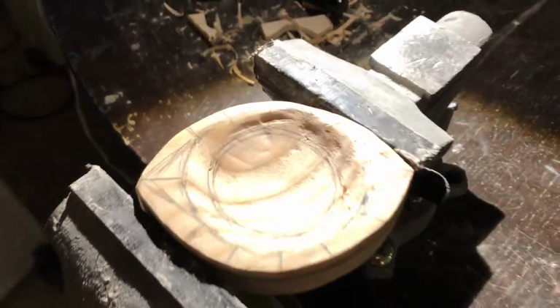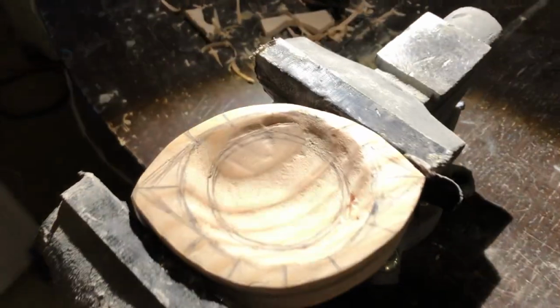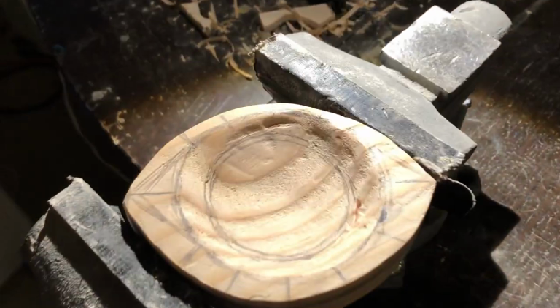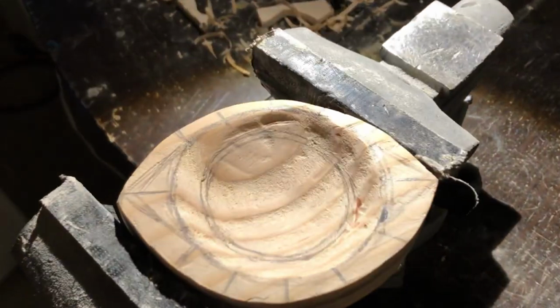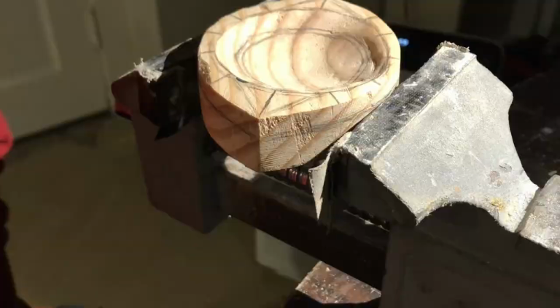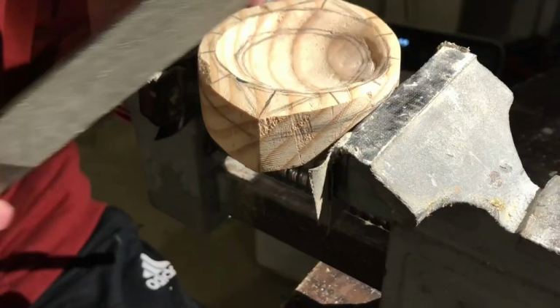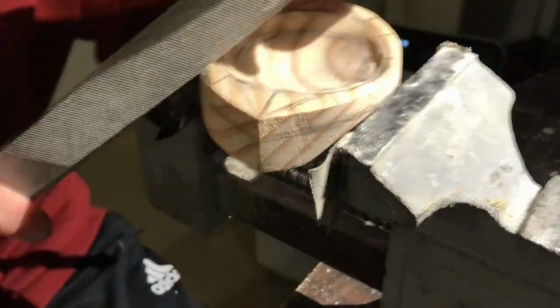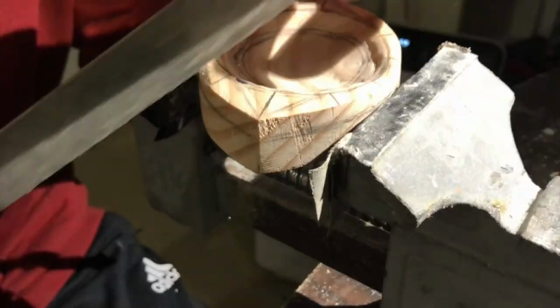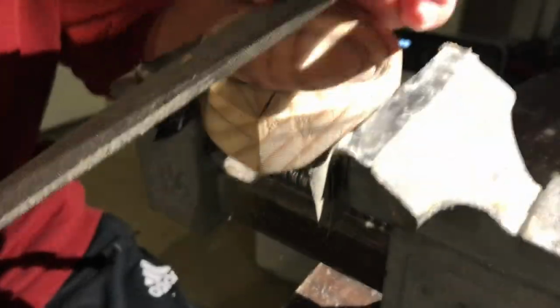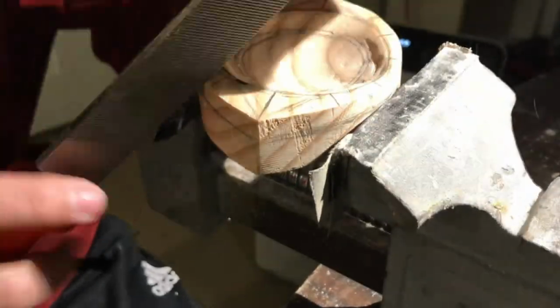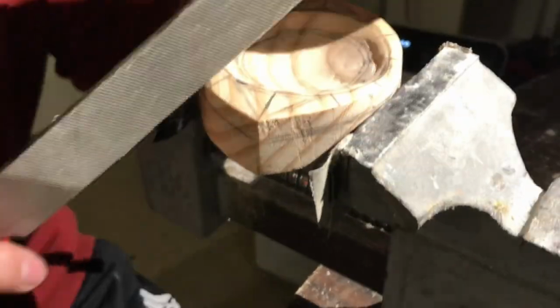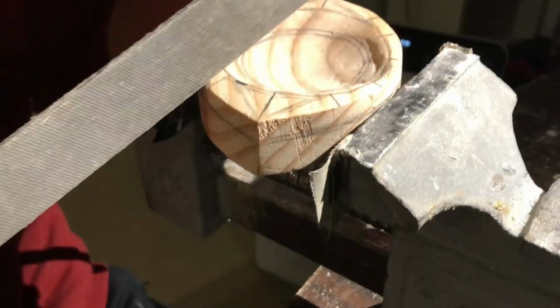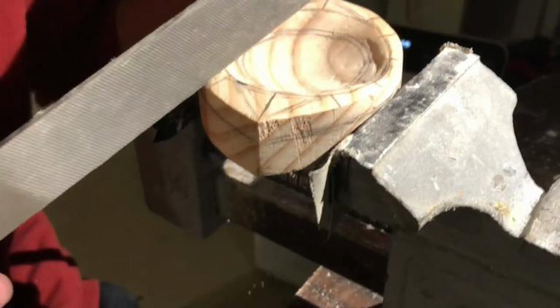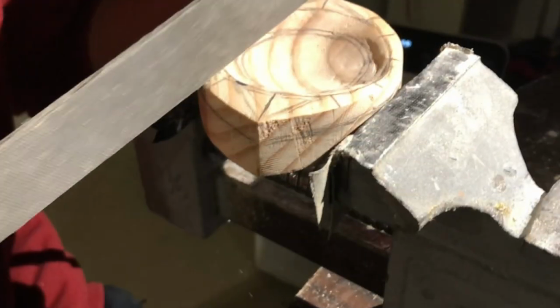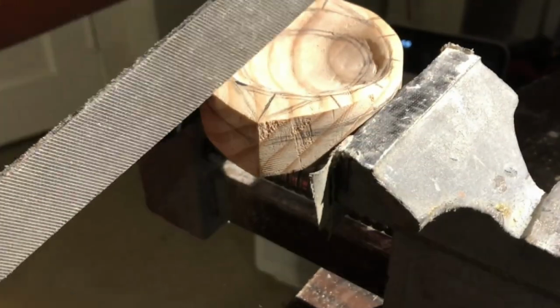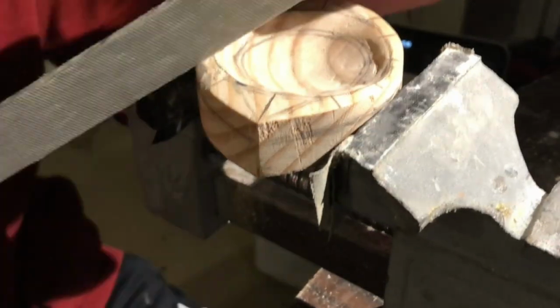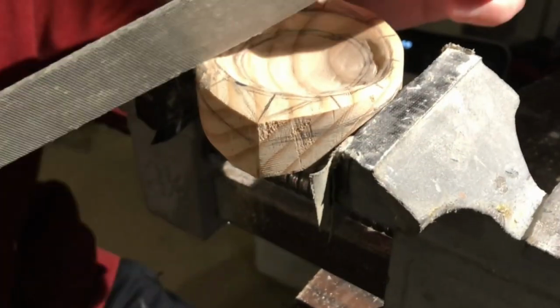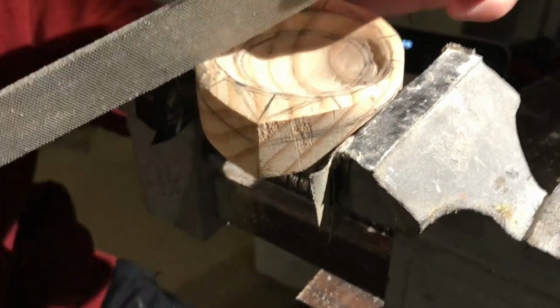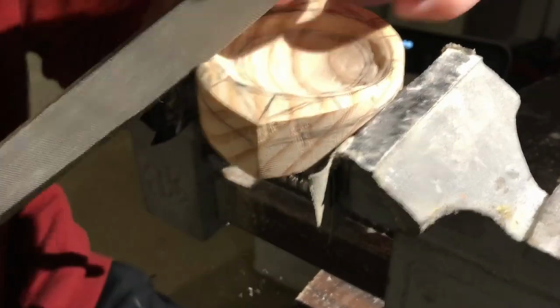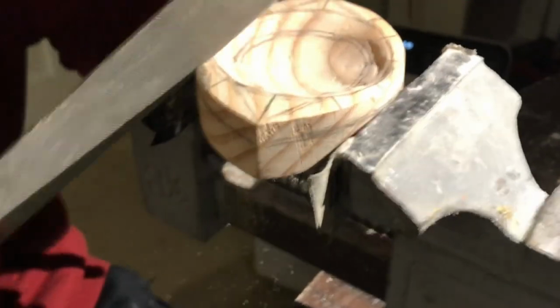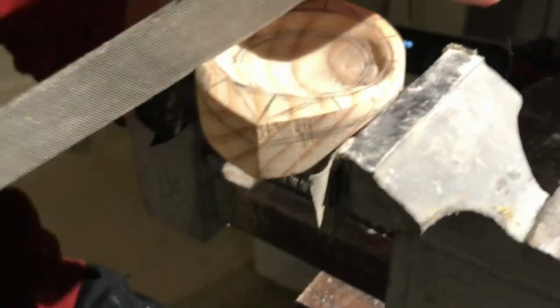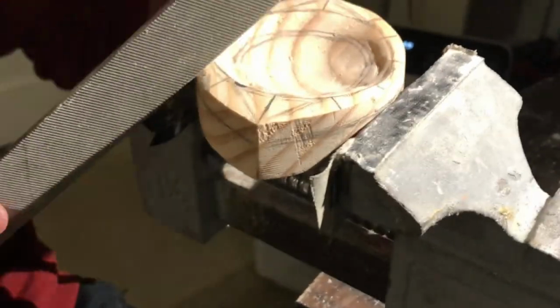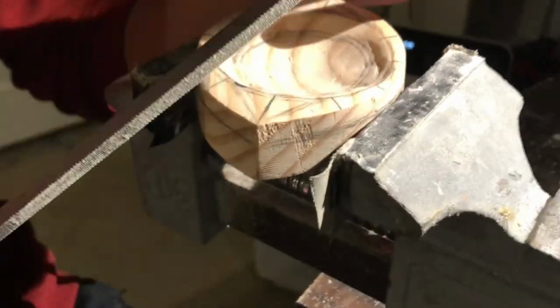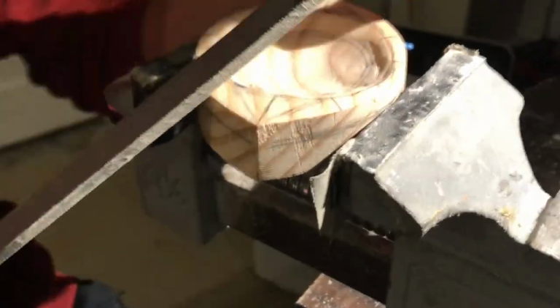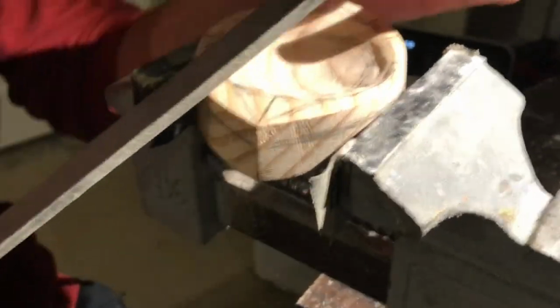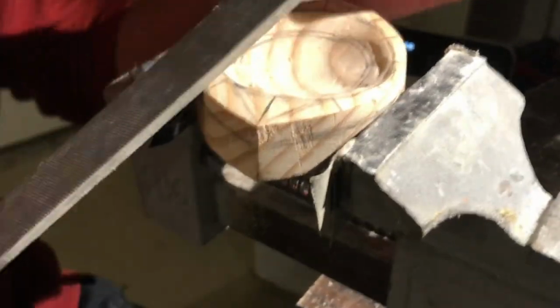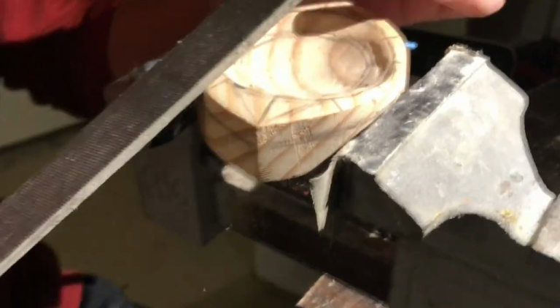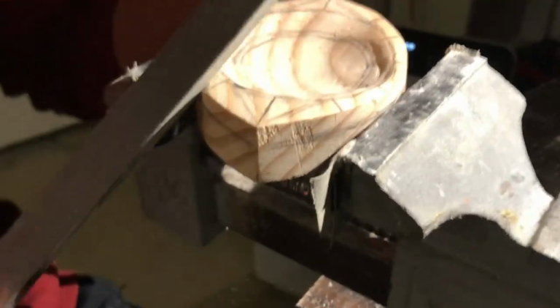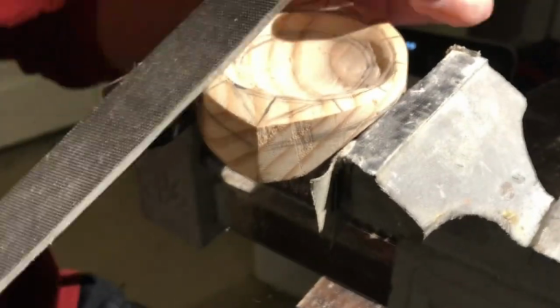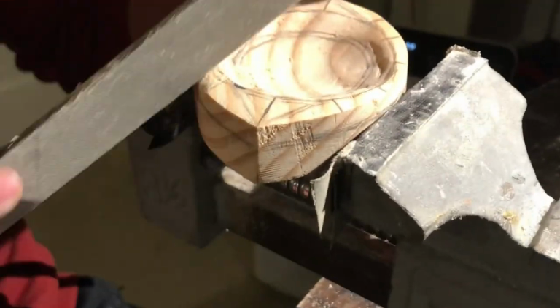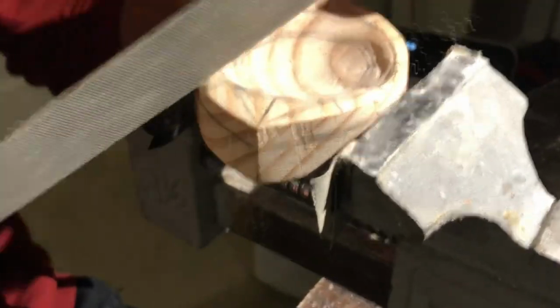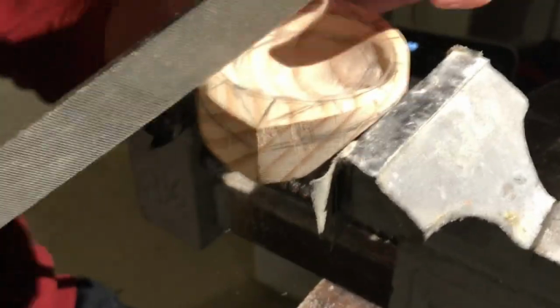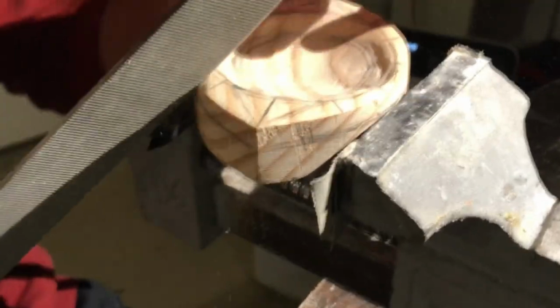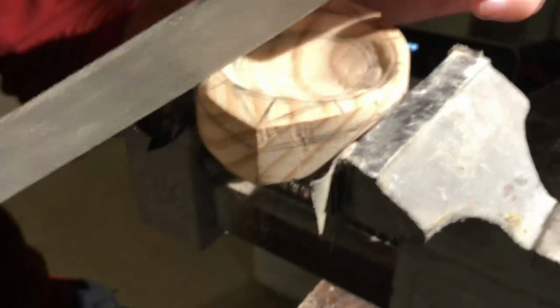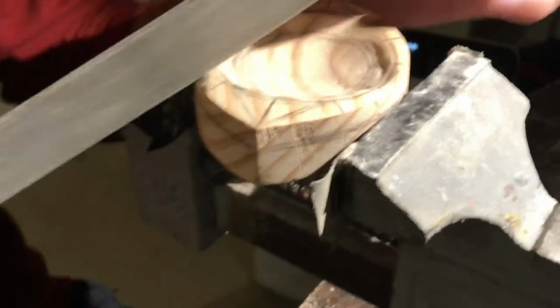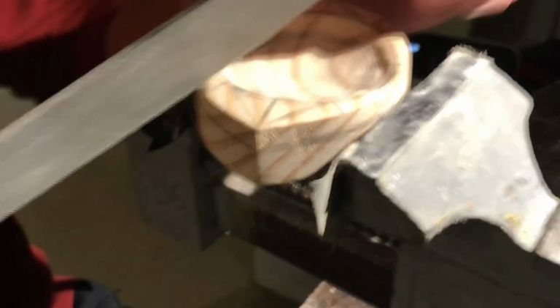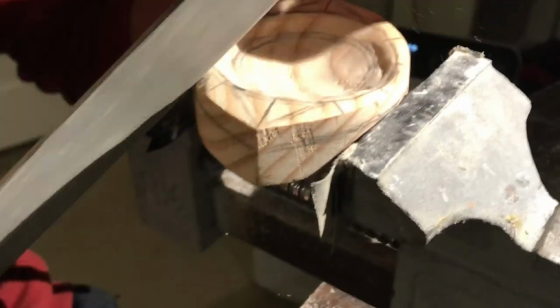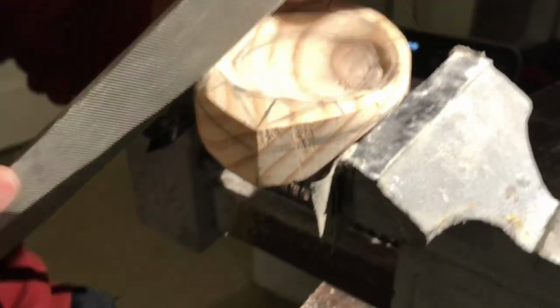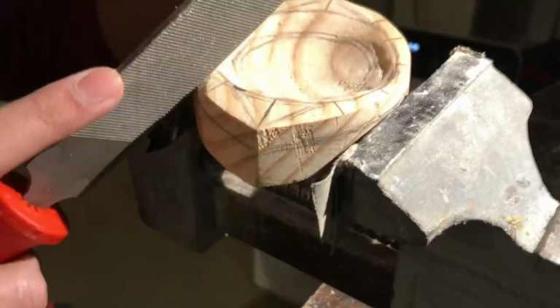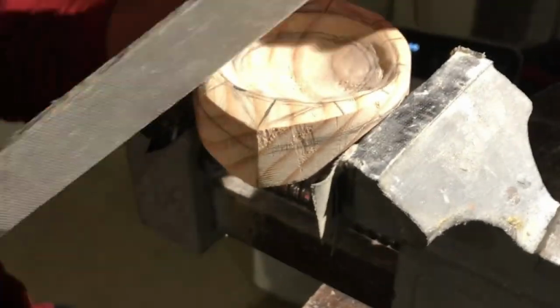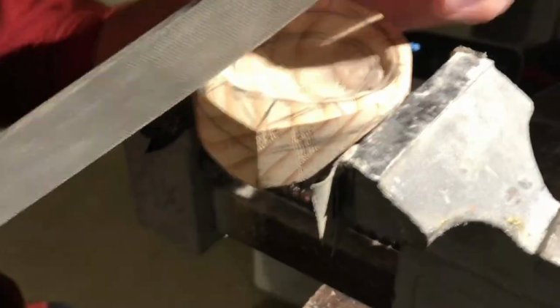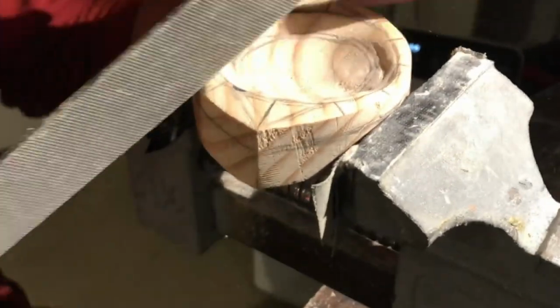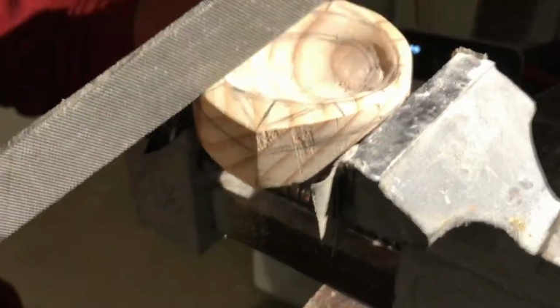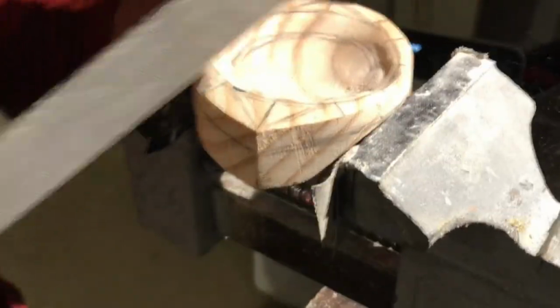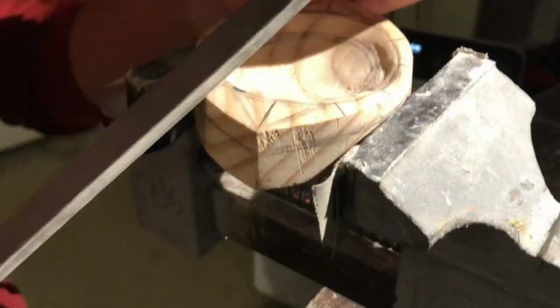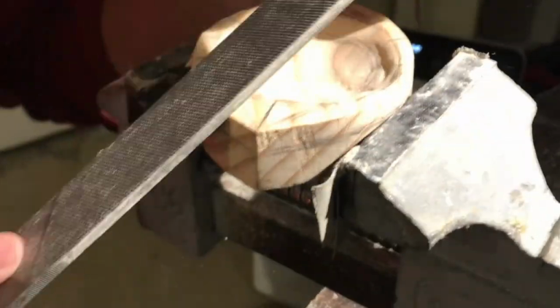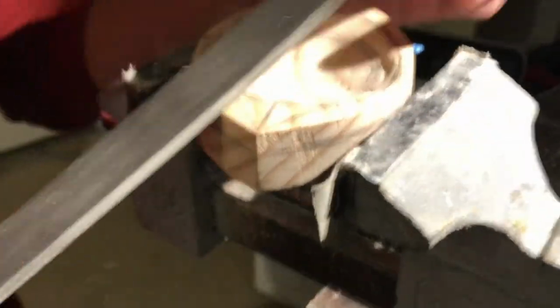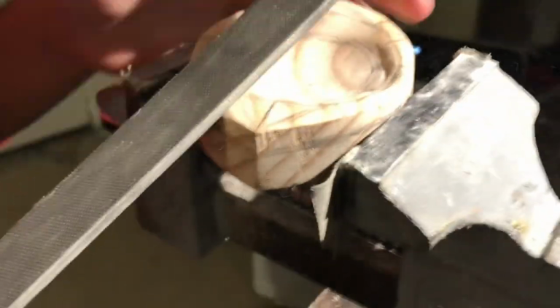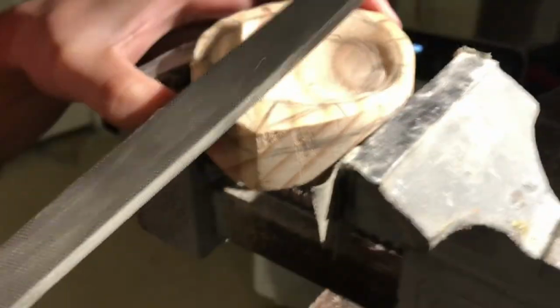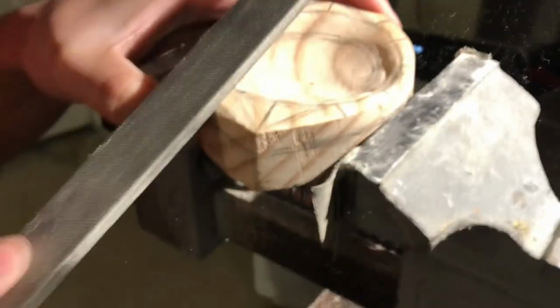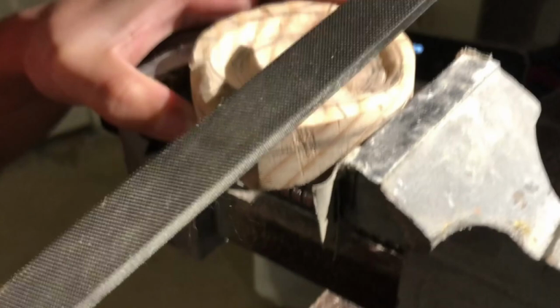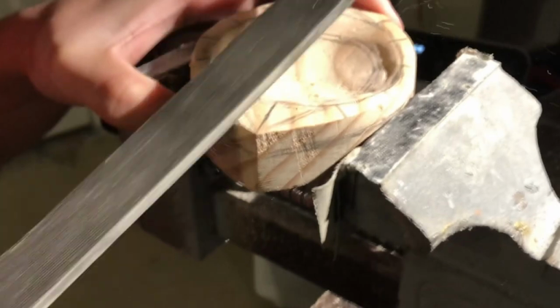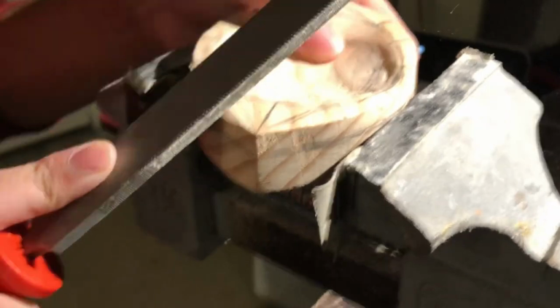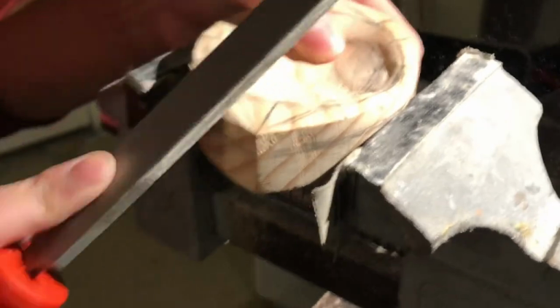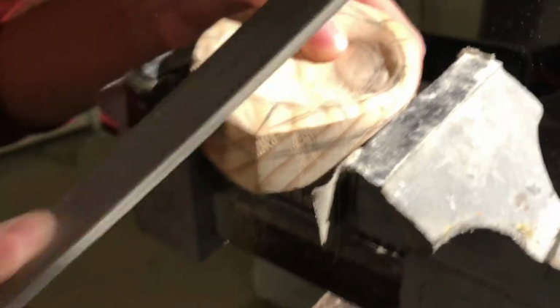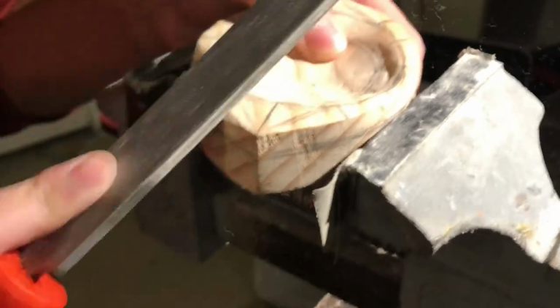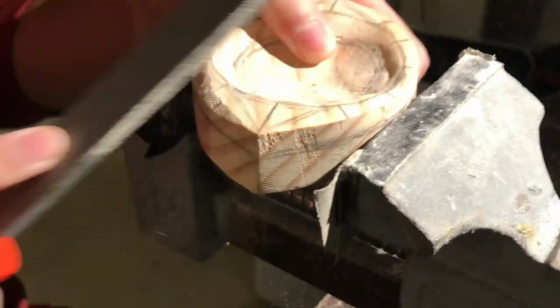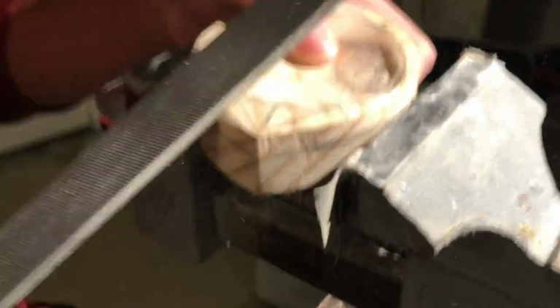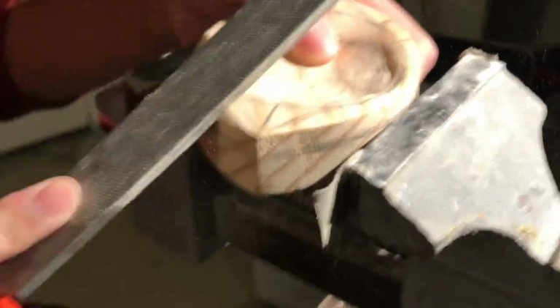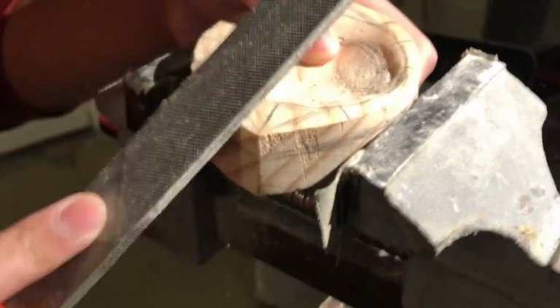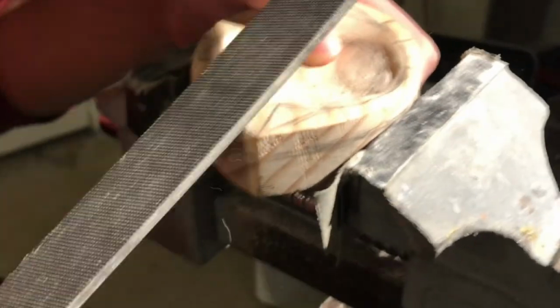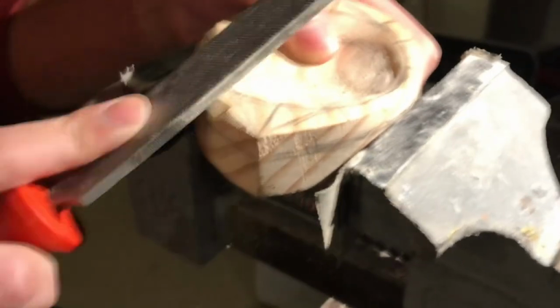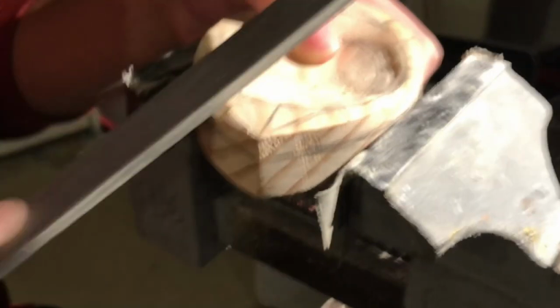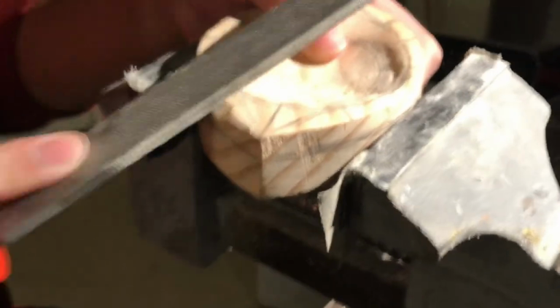The strategy when filing an edge is to eliminate as many sharp lines as you can and make it a rounded surface as much as possible.